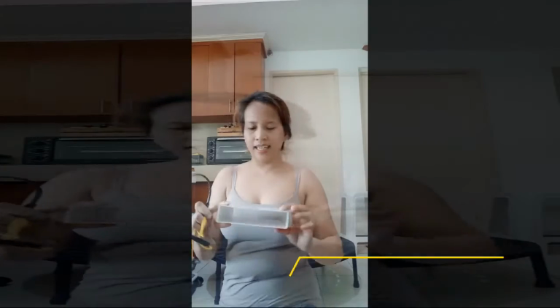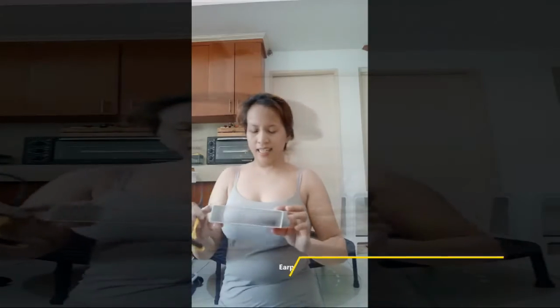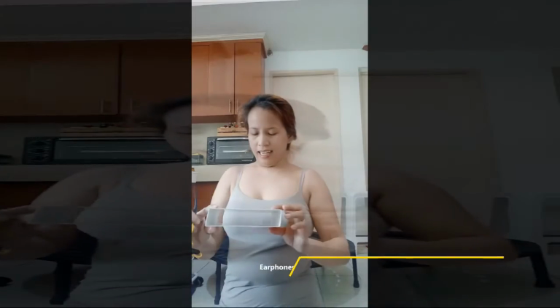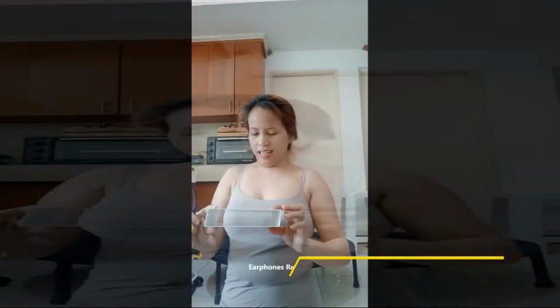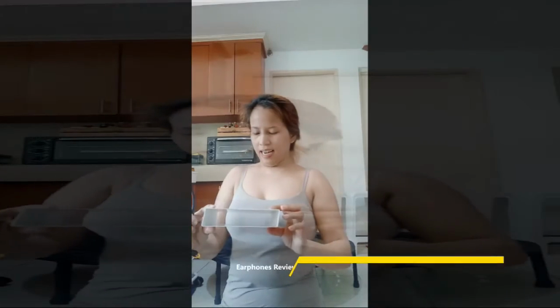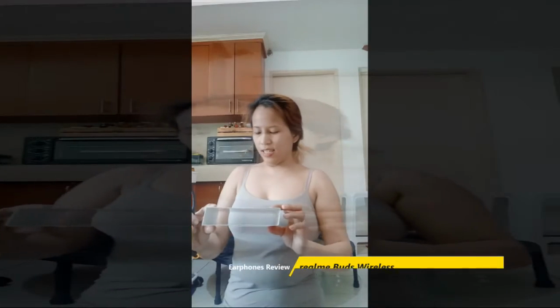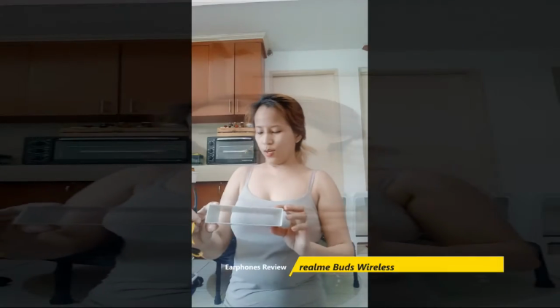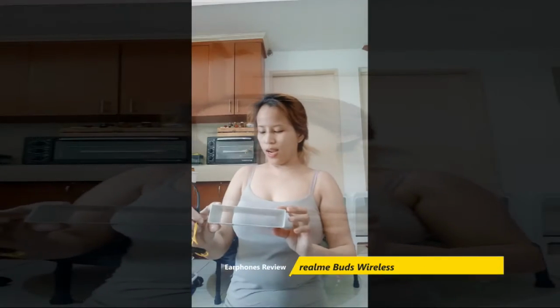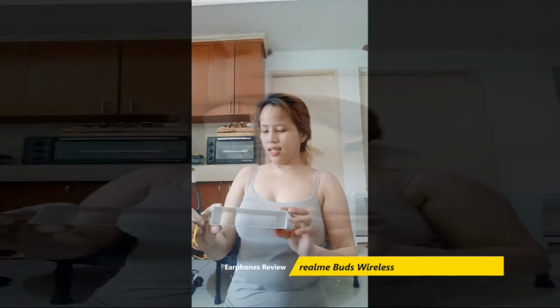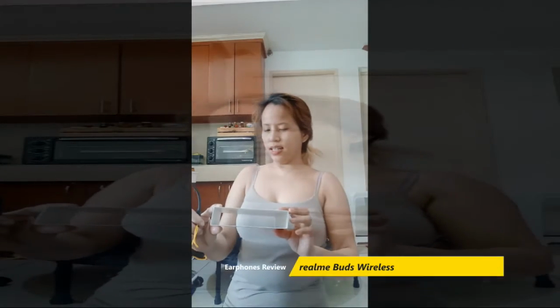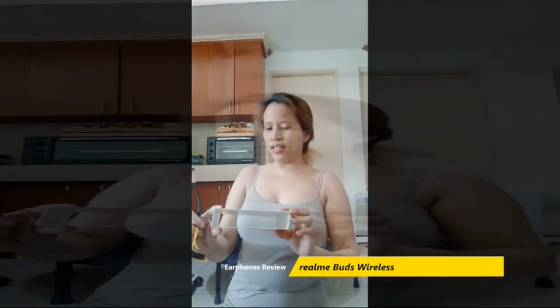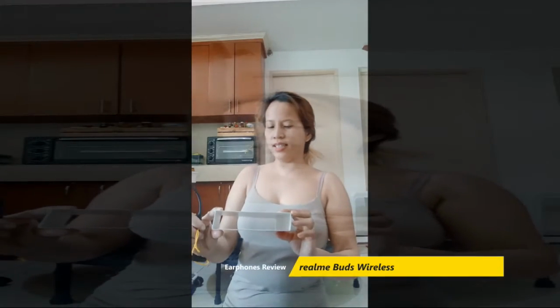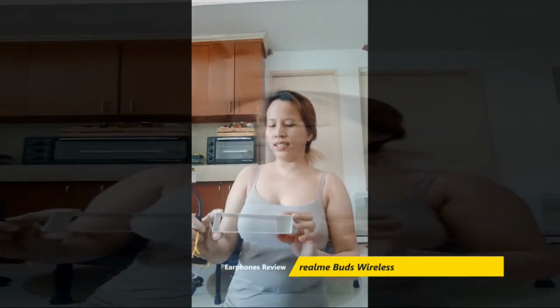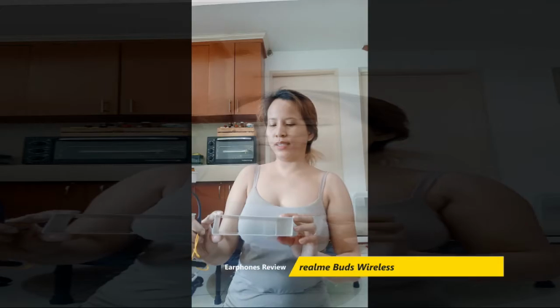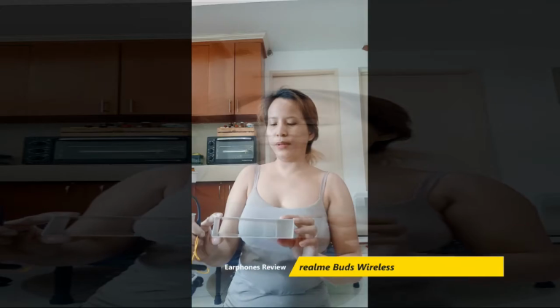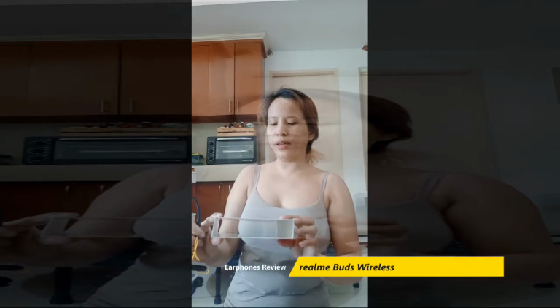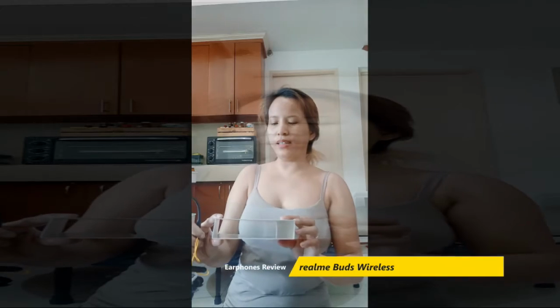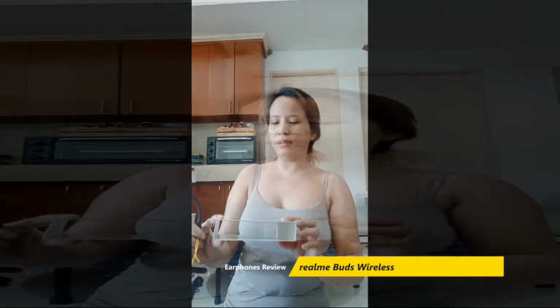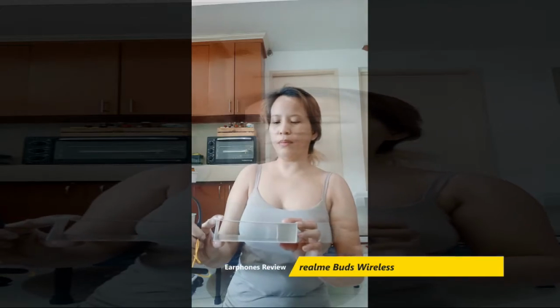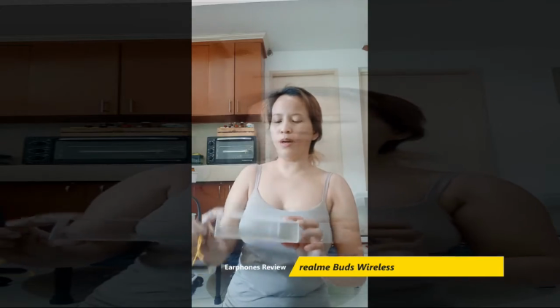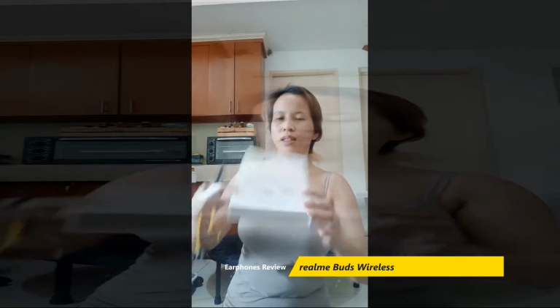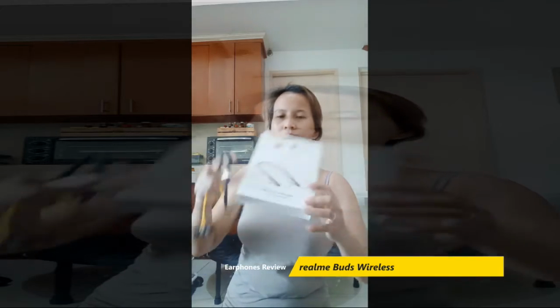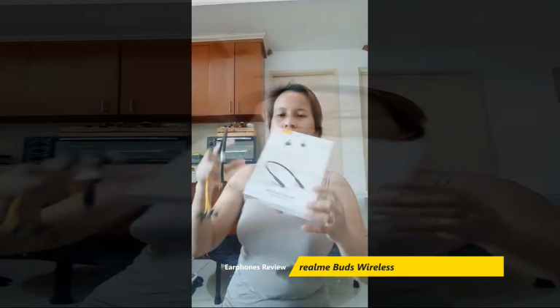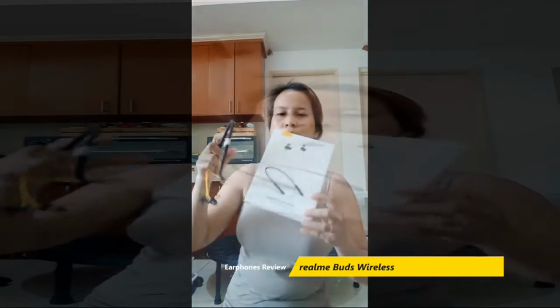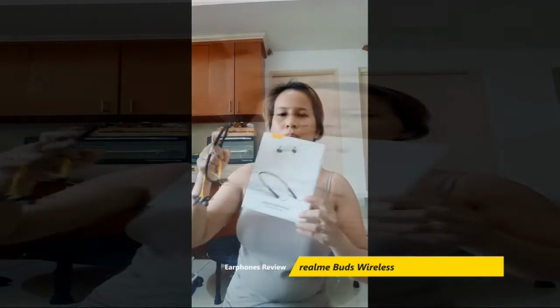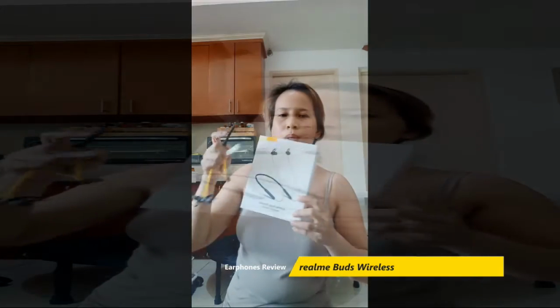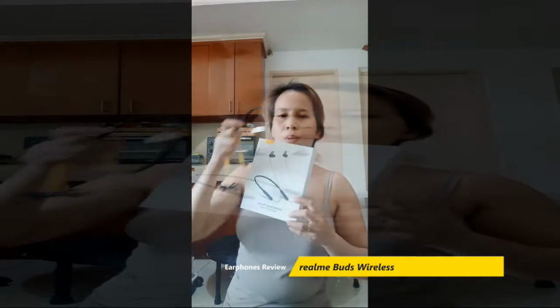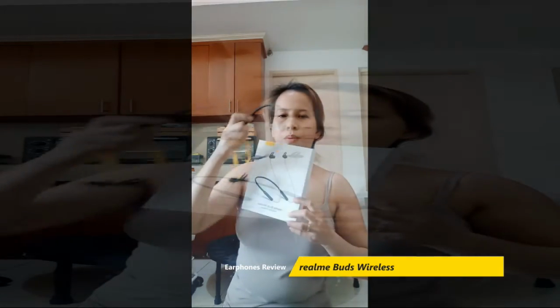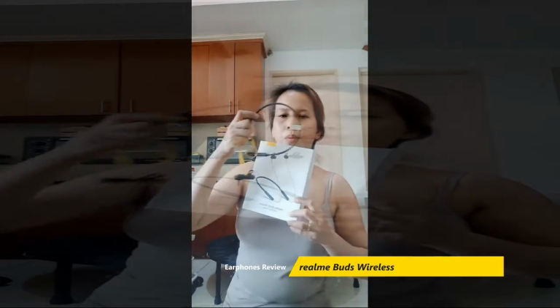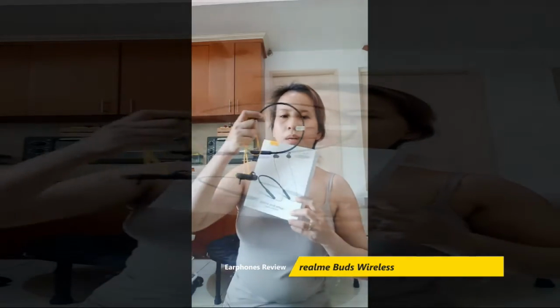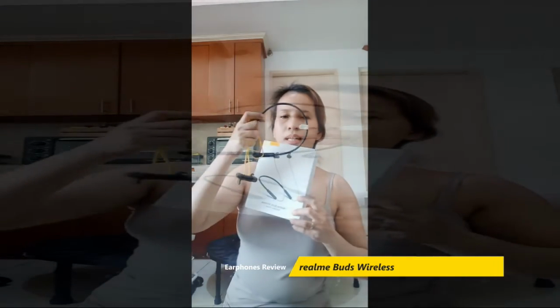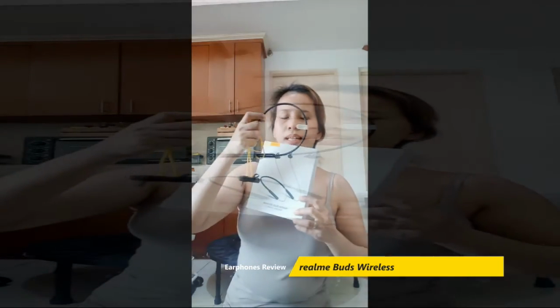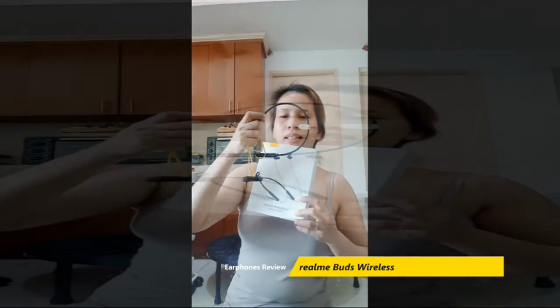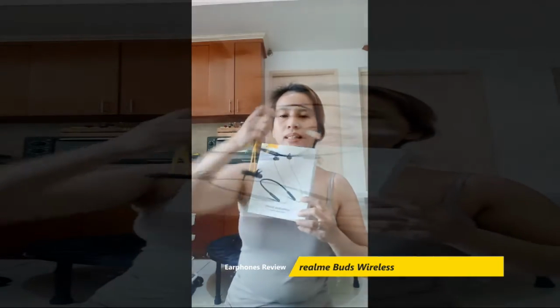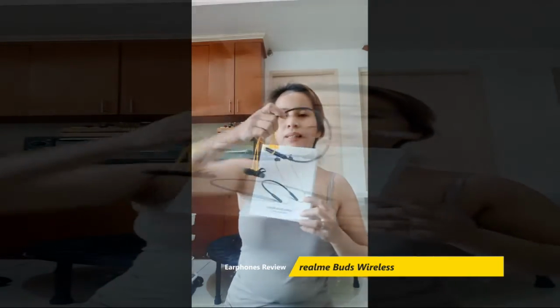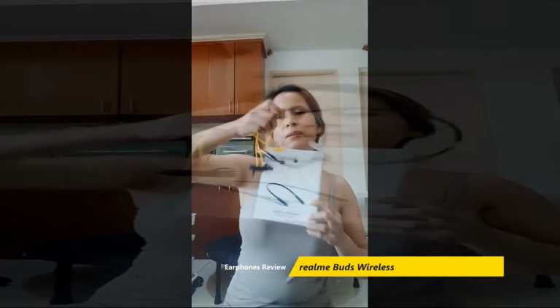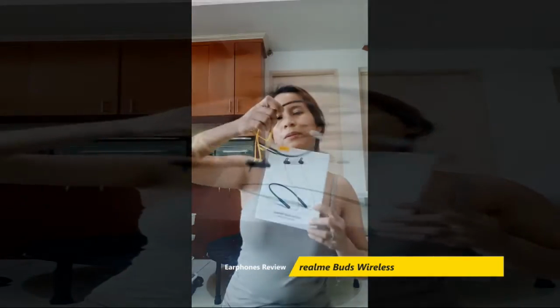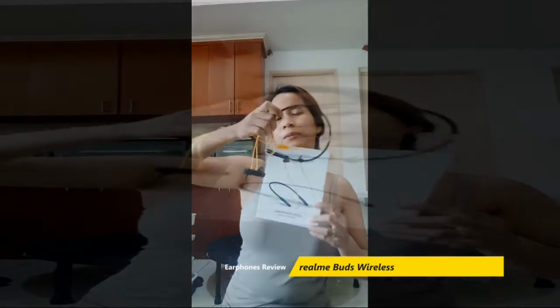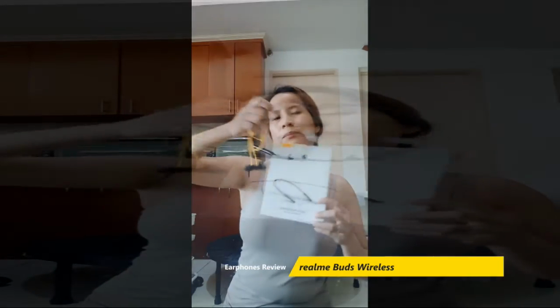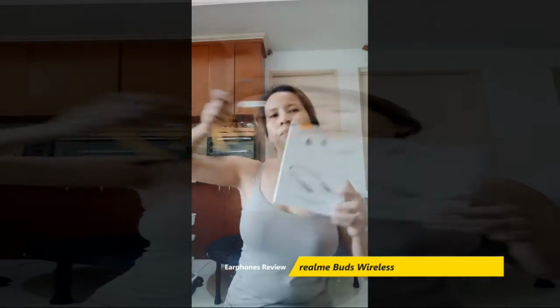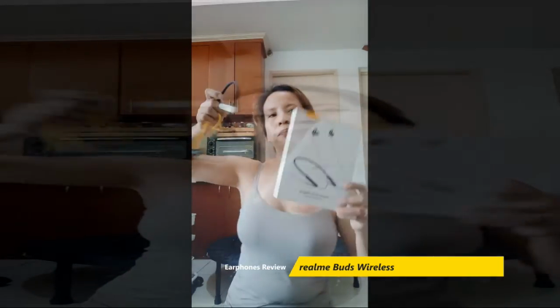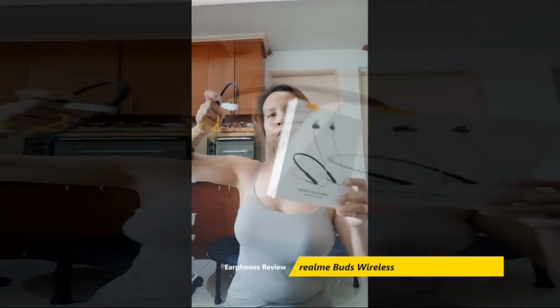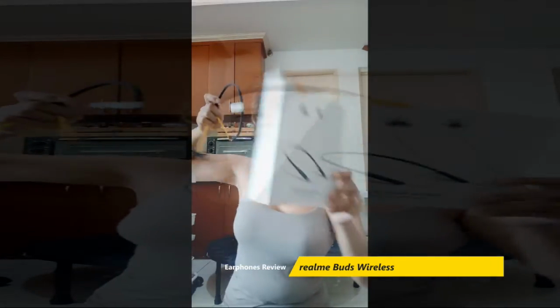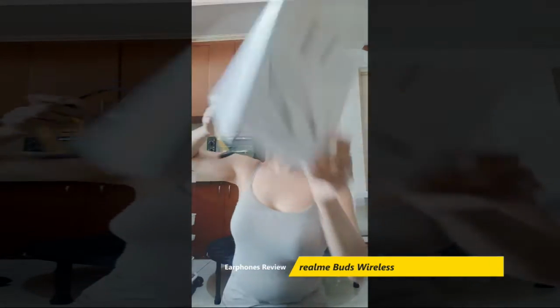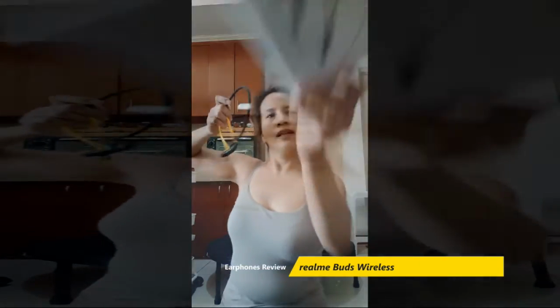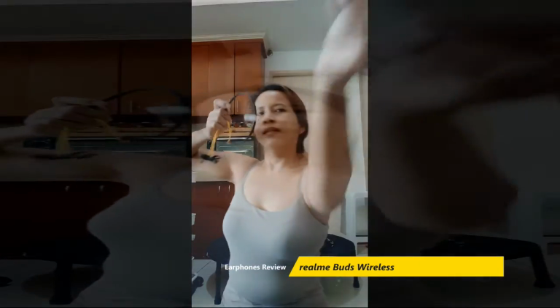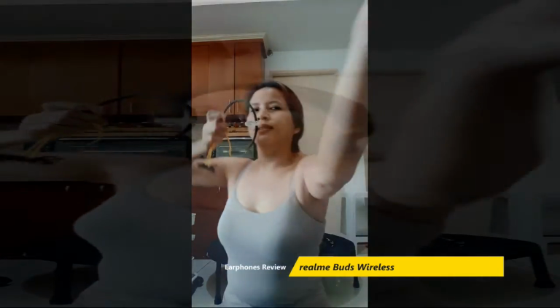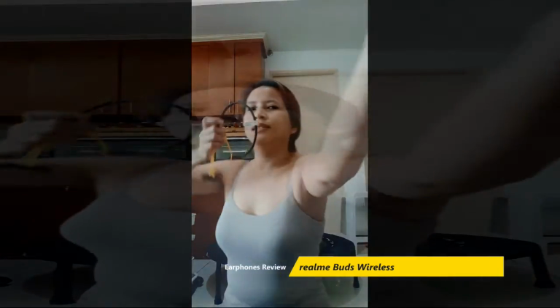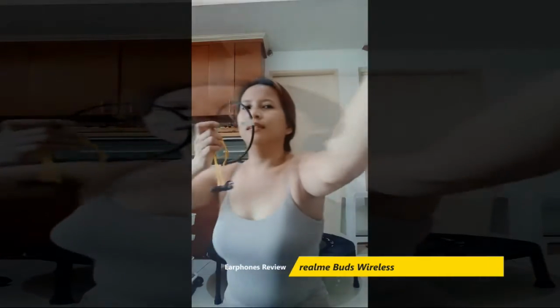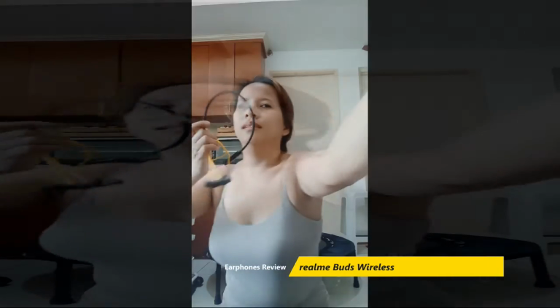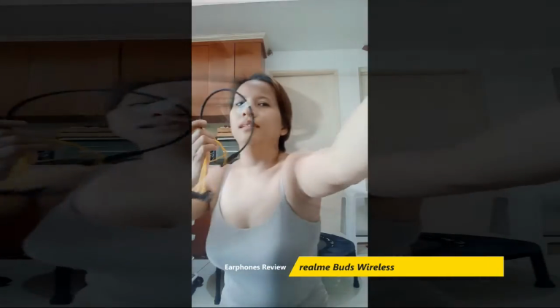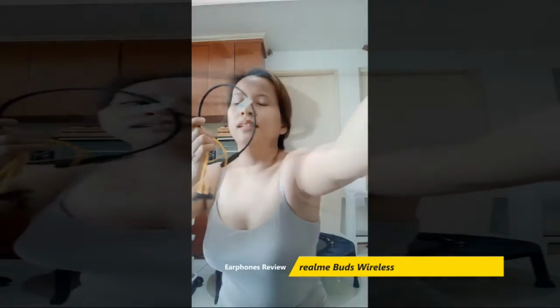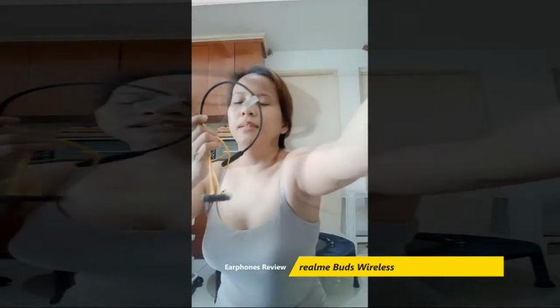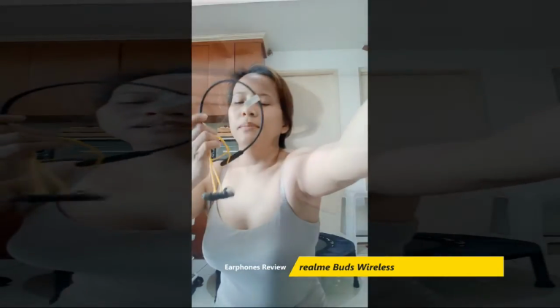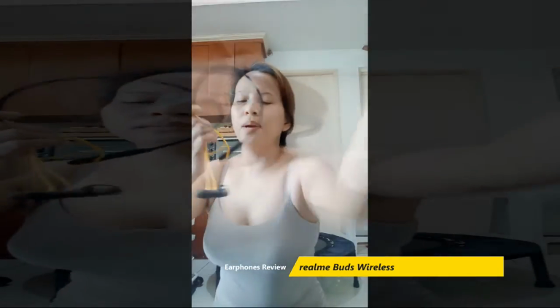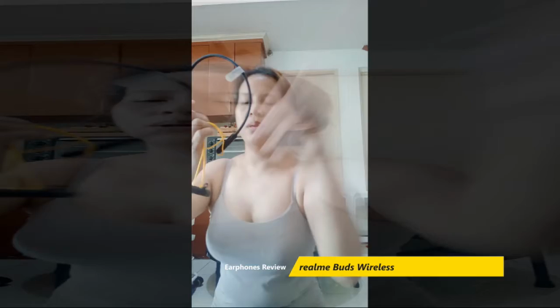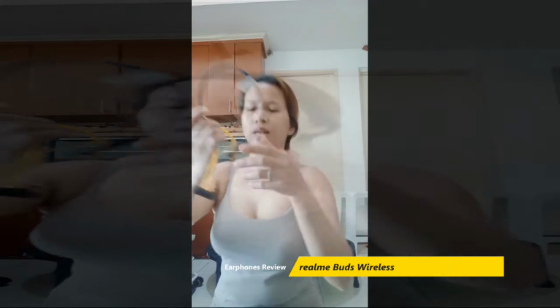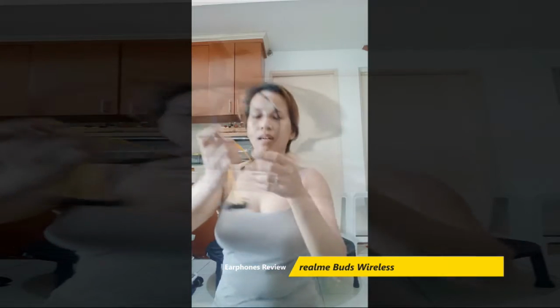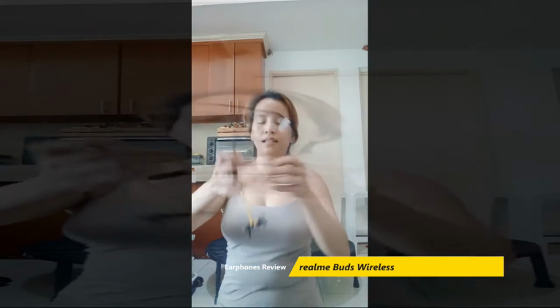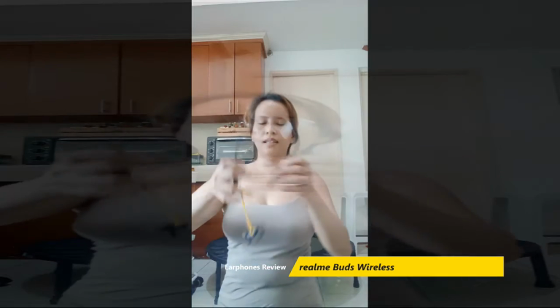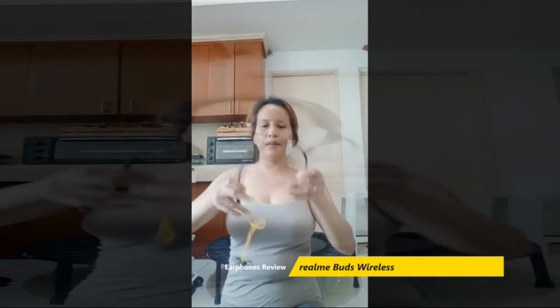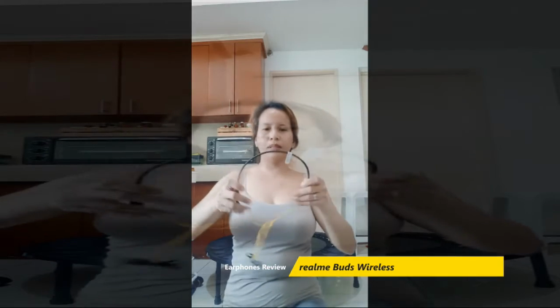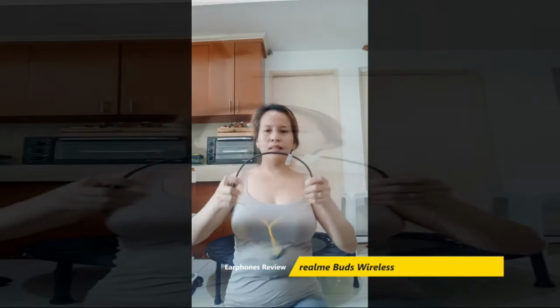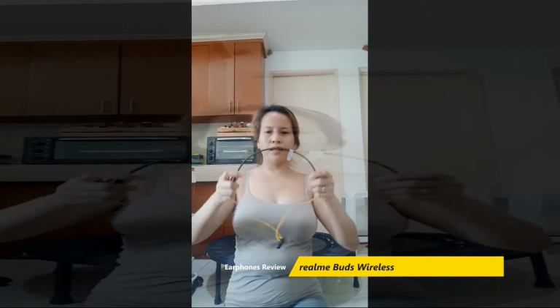Let's try the Realme Buds Wireless. I'm not going to use this one. Let's go.